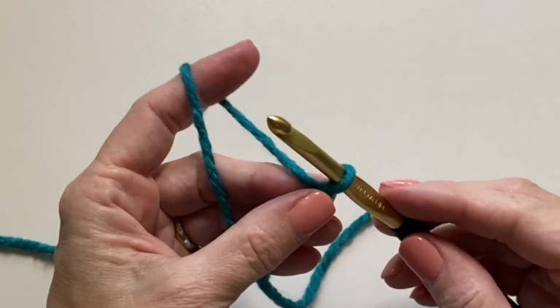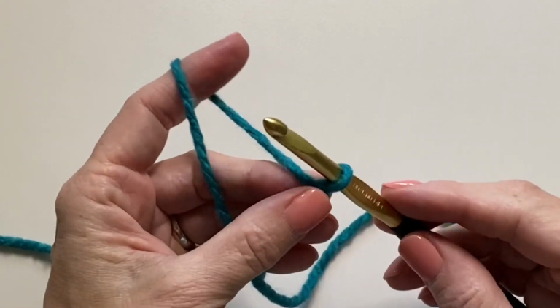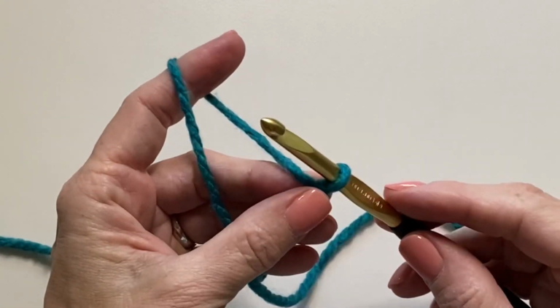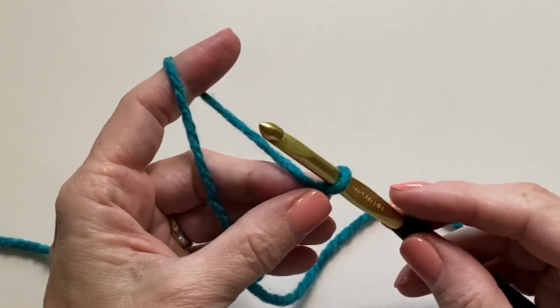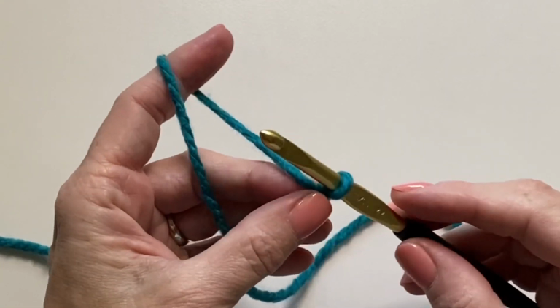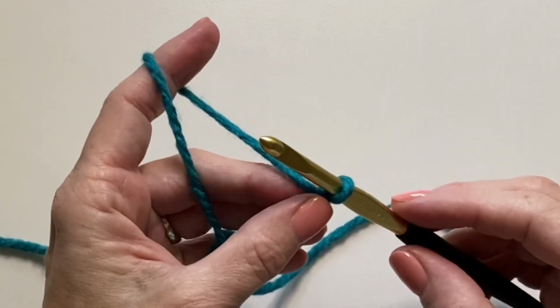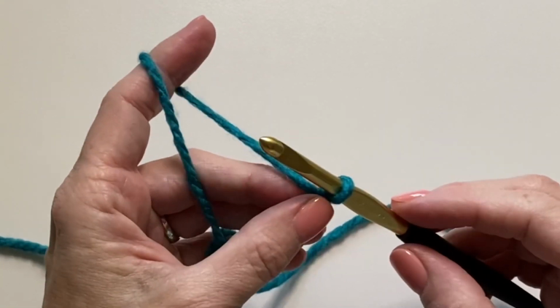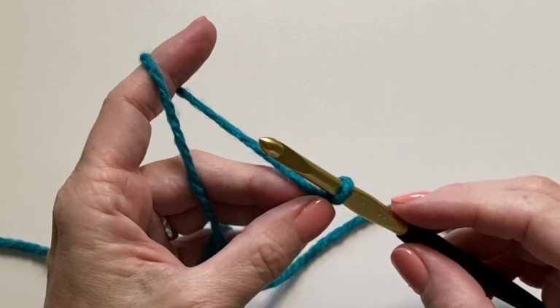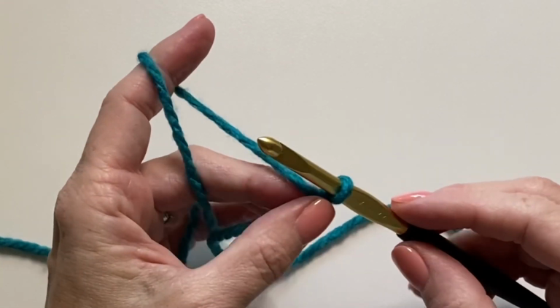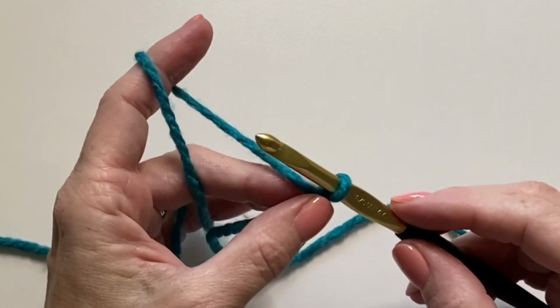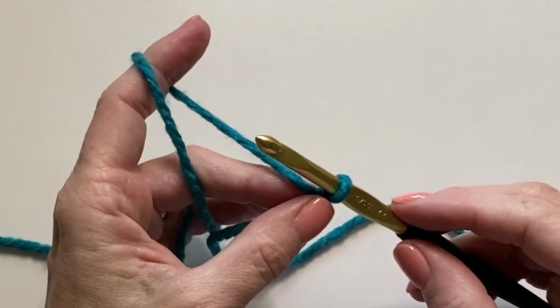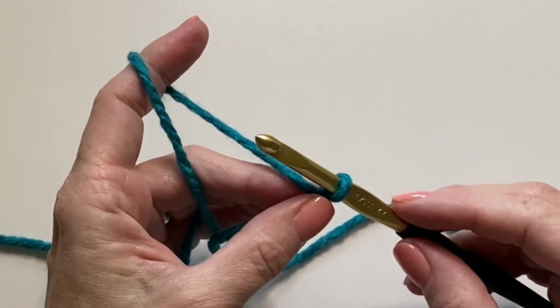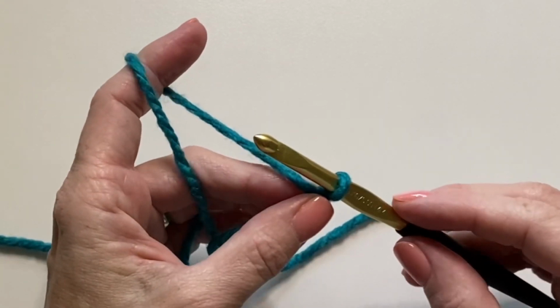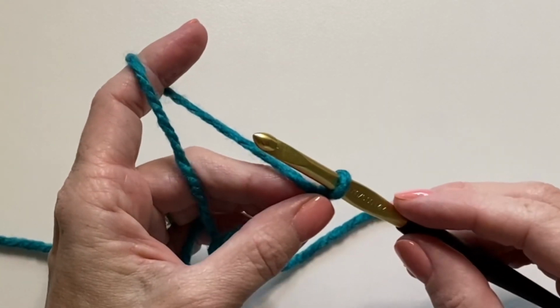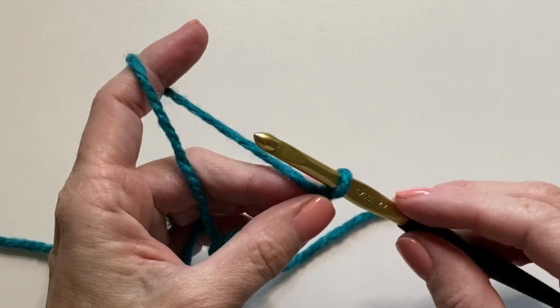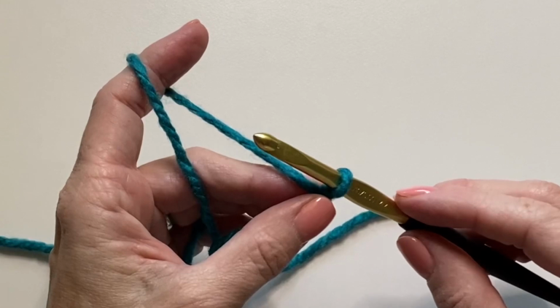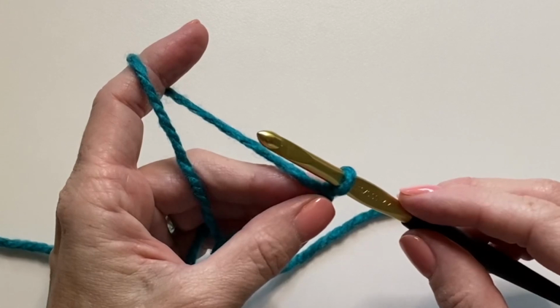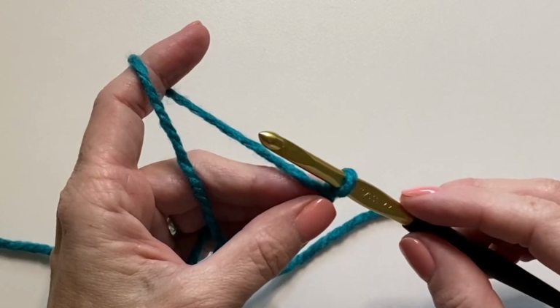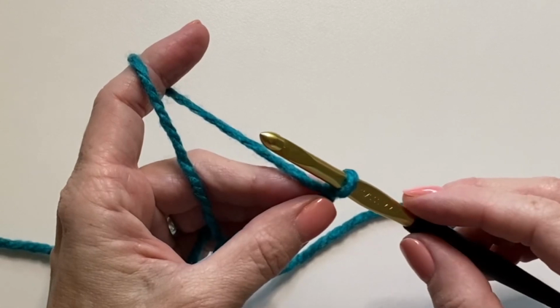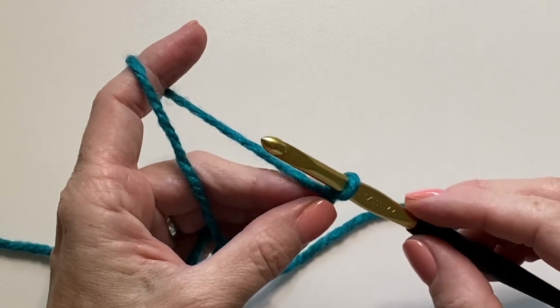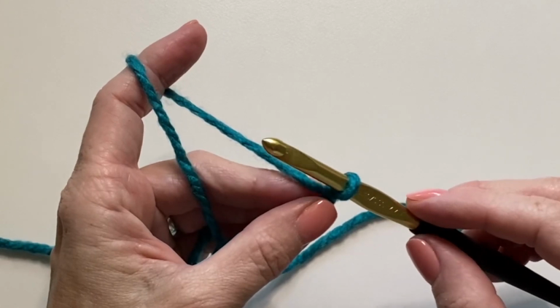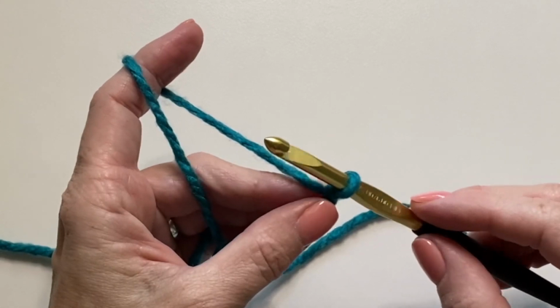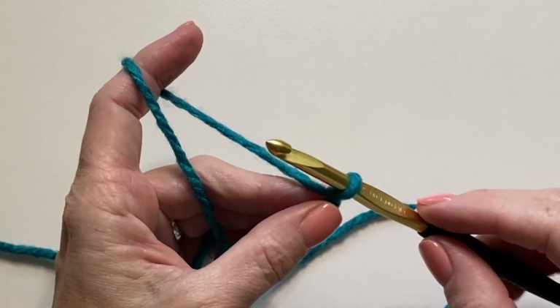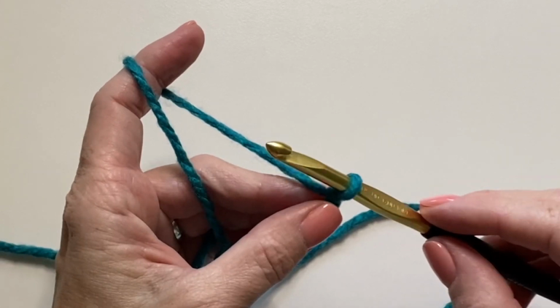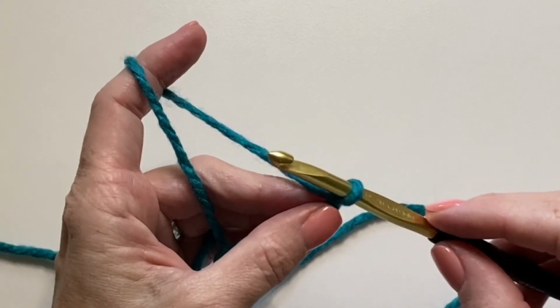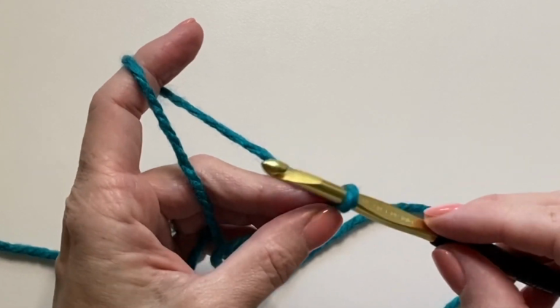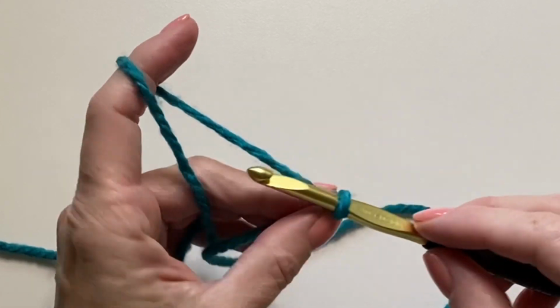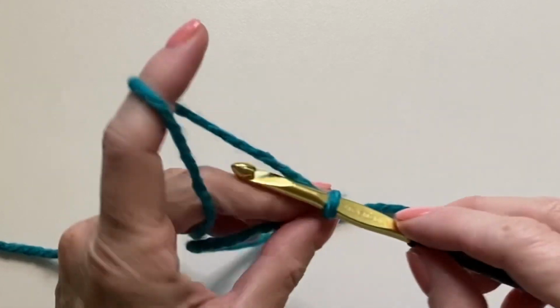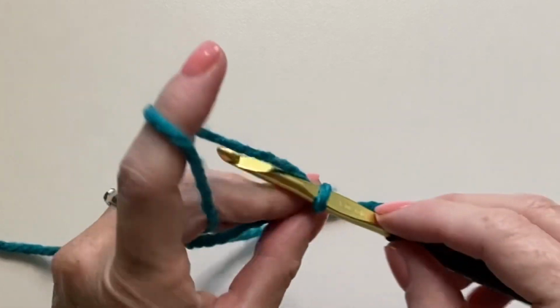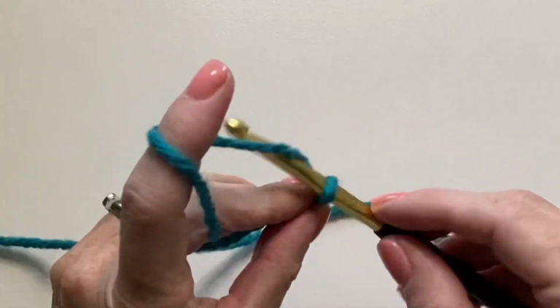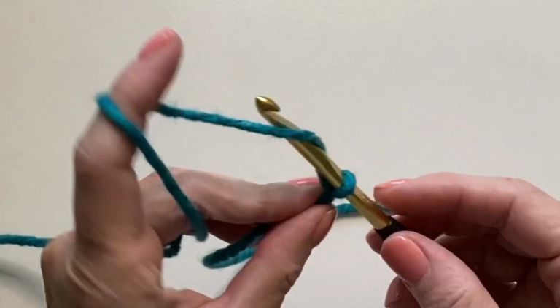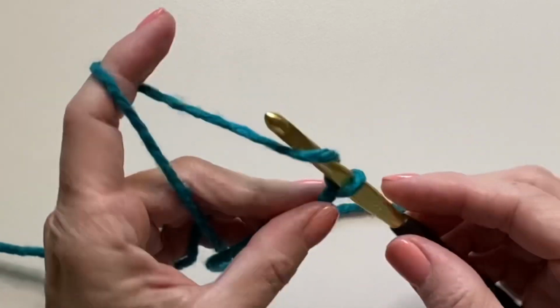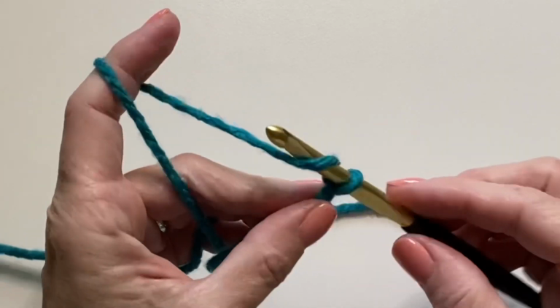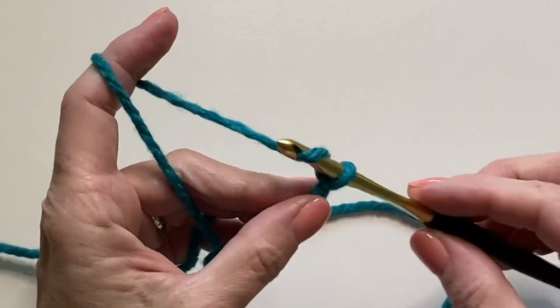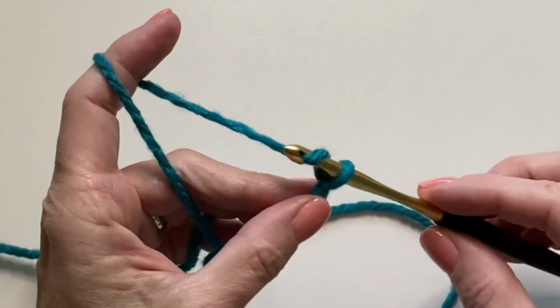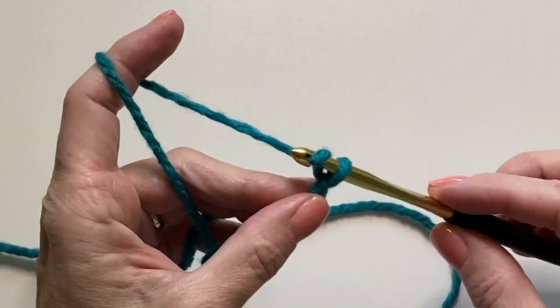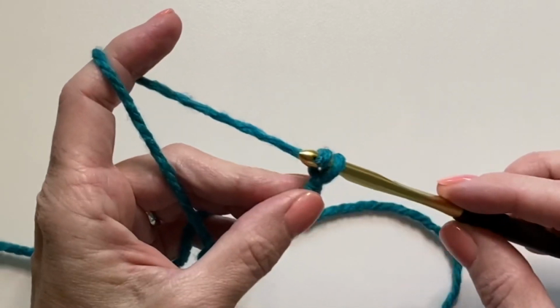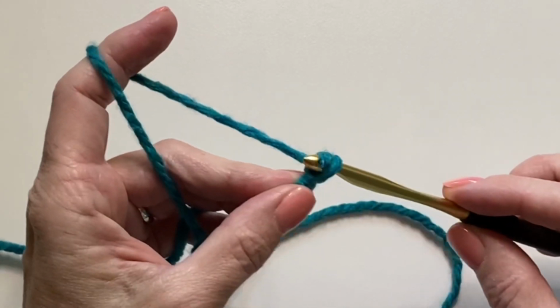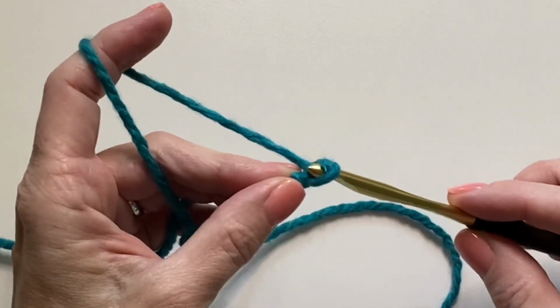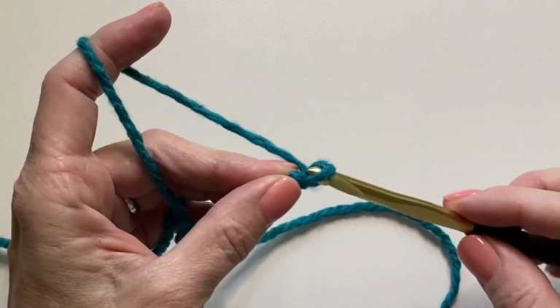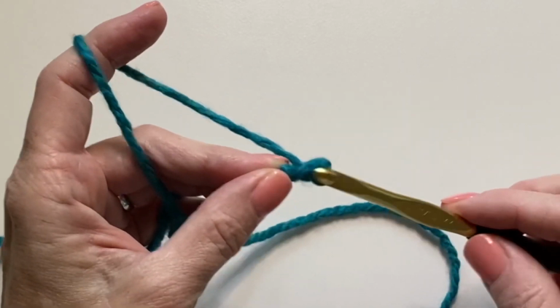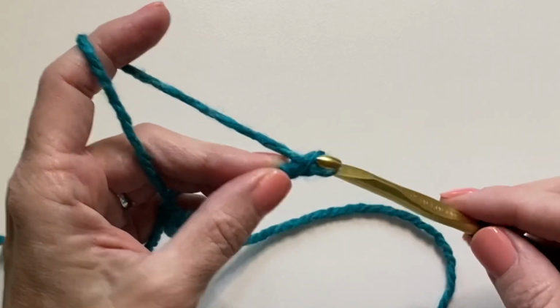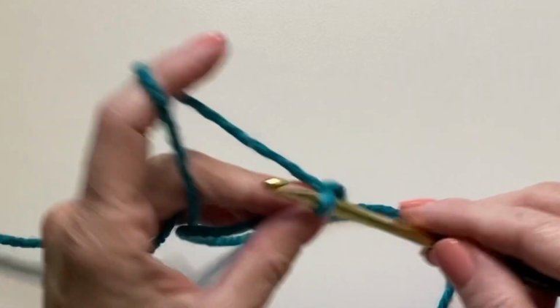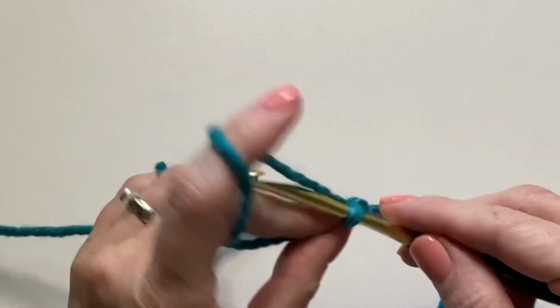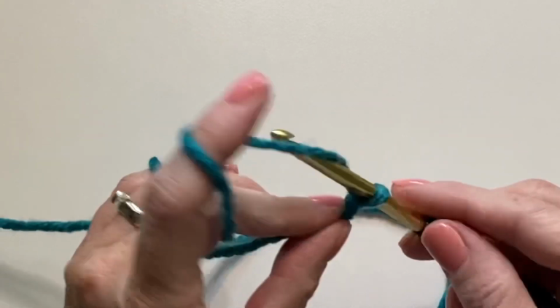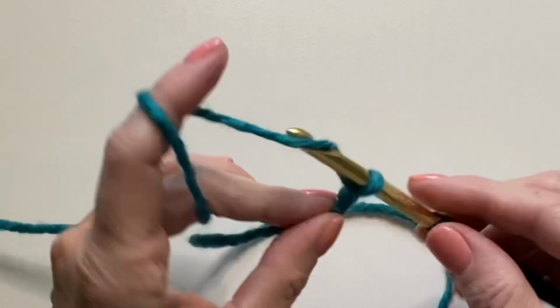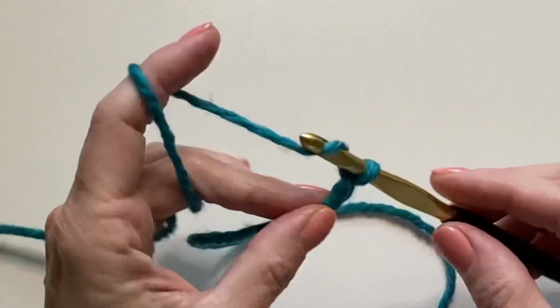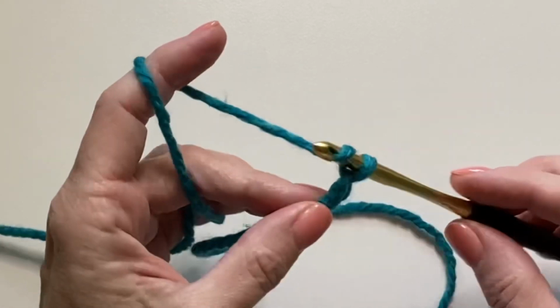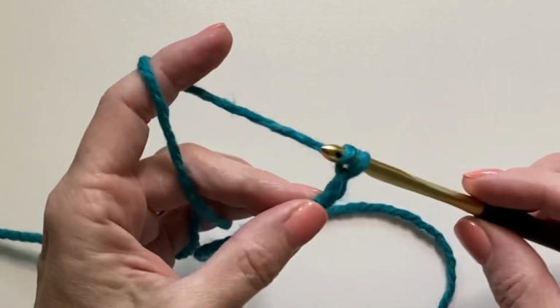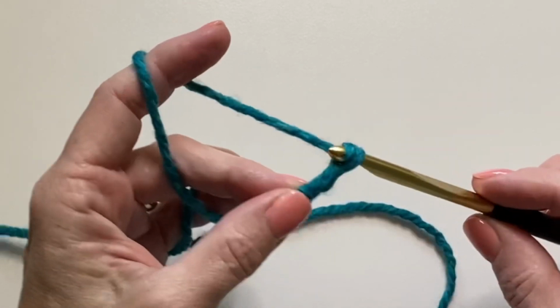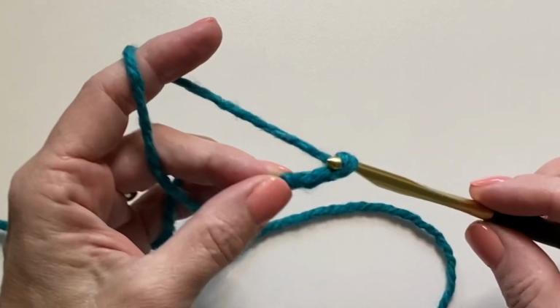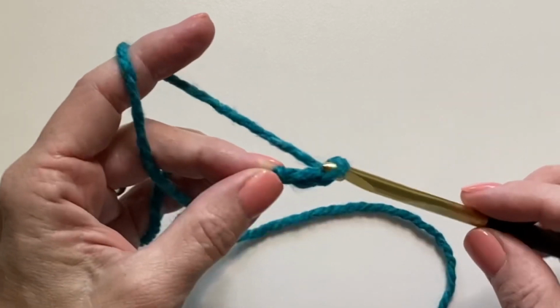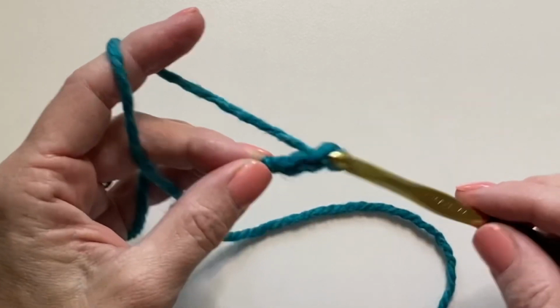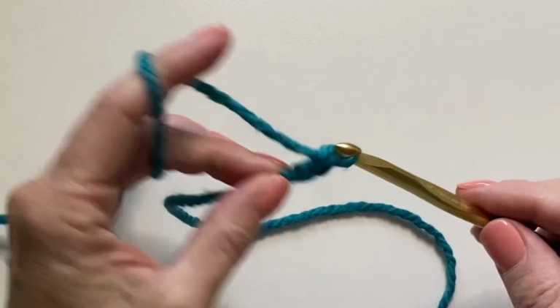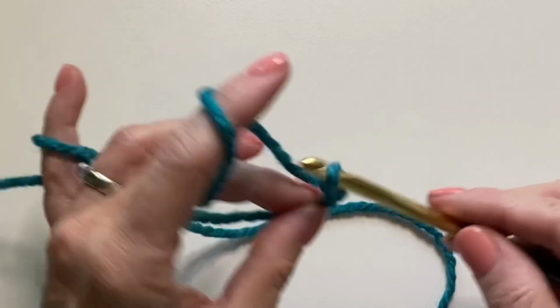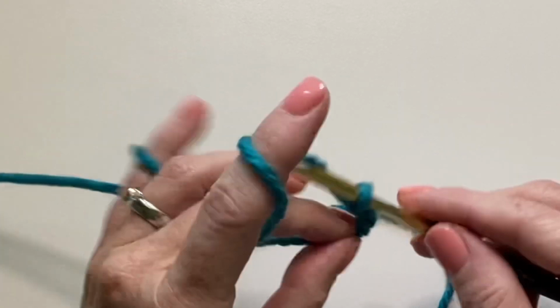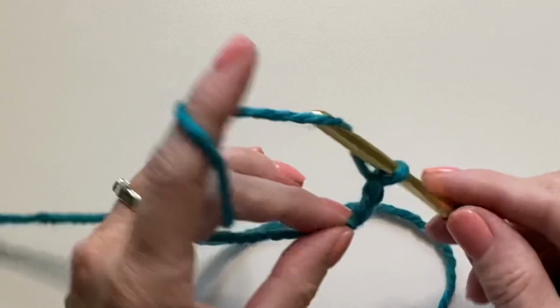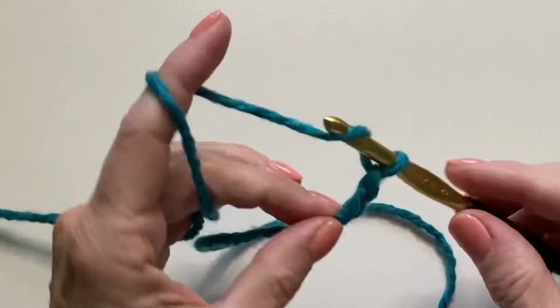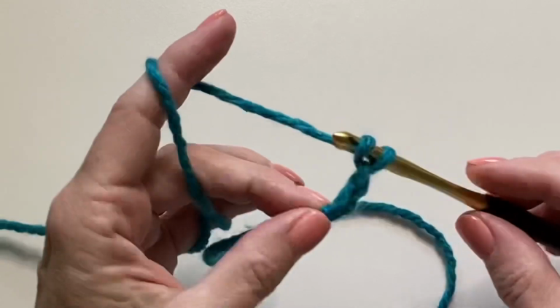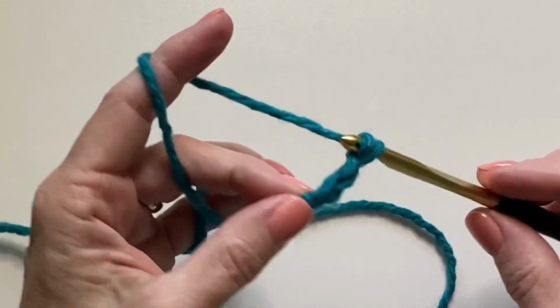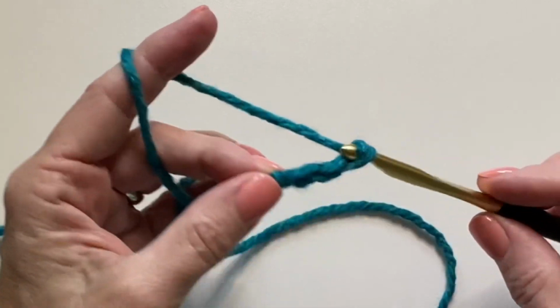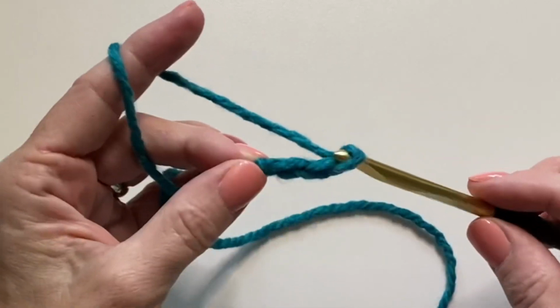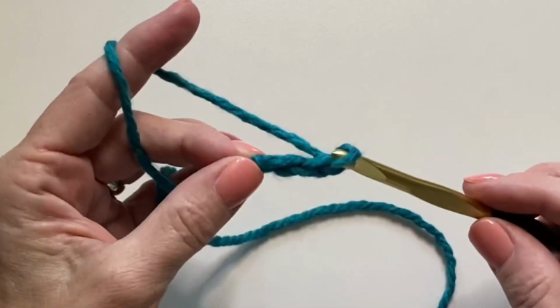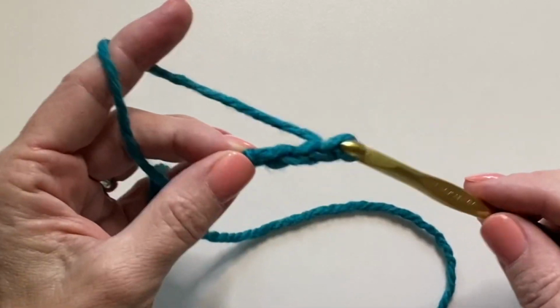Let's make the double crochet post ribbing stitch. Start with an even number of chains.